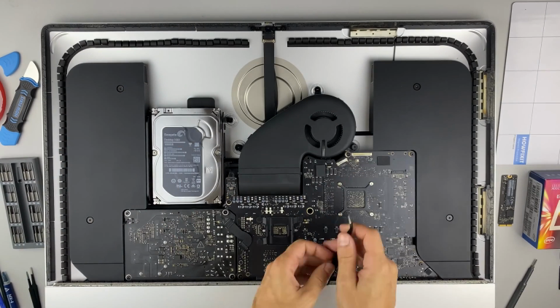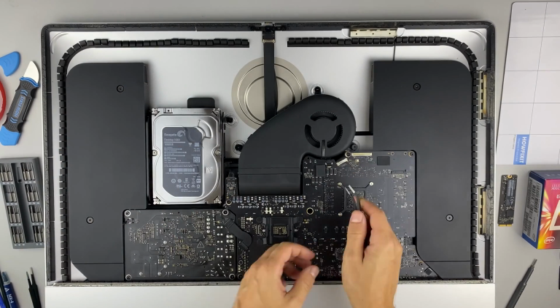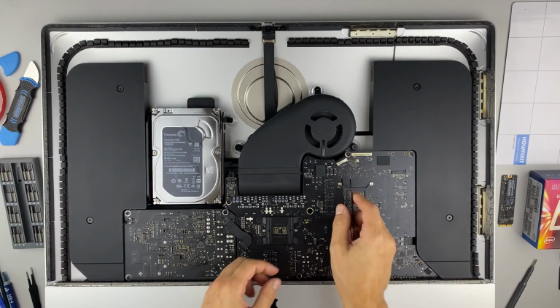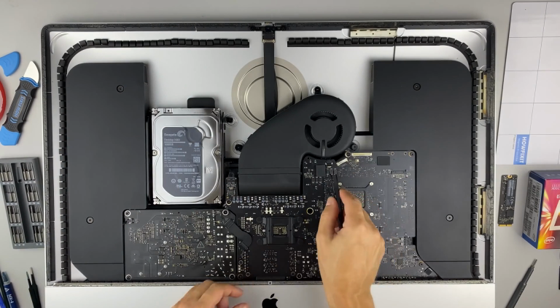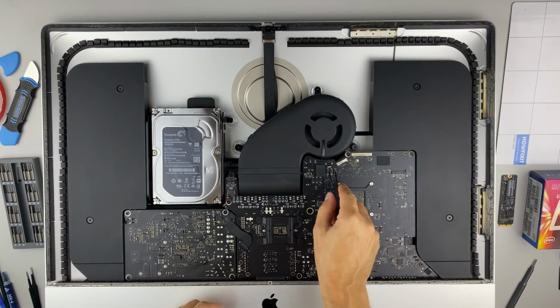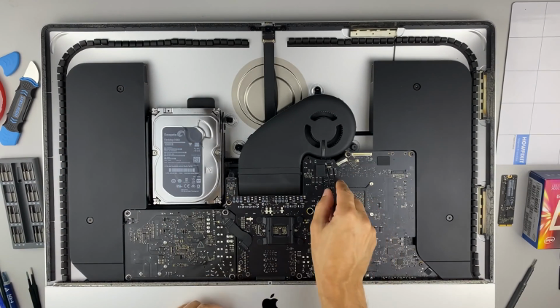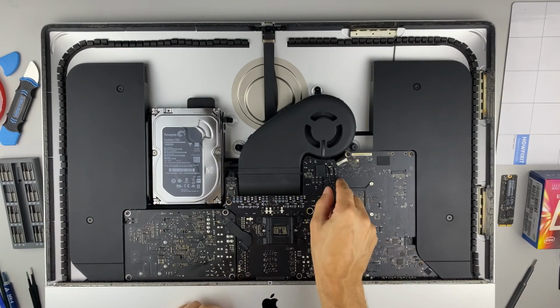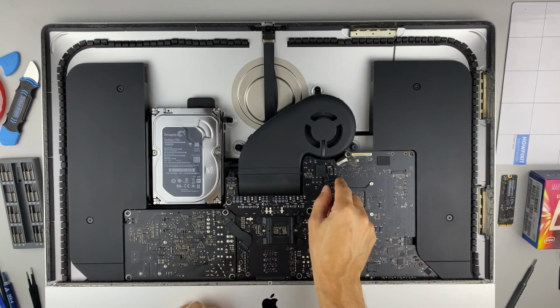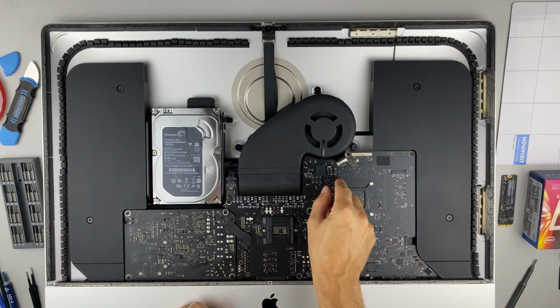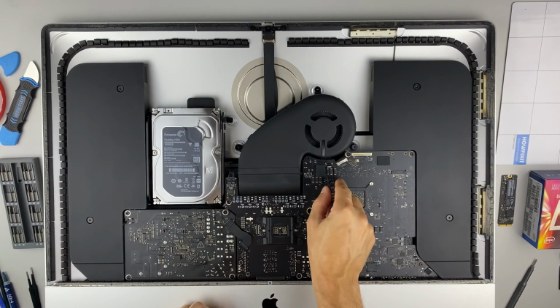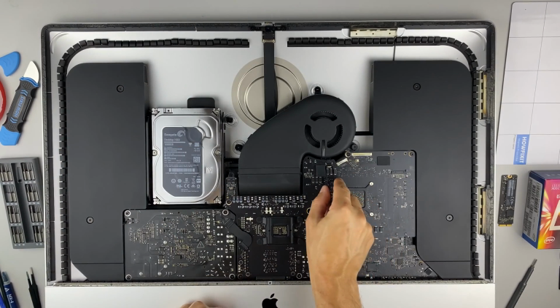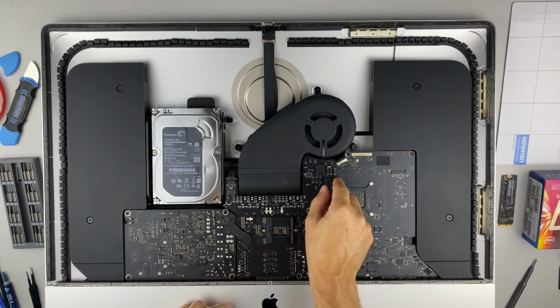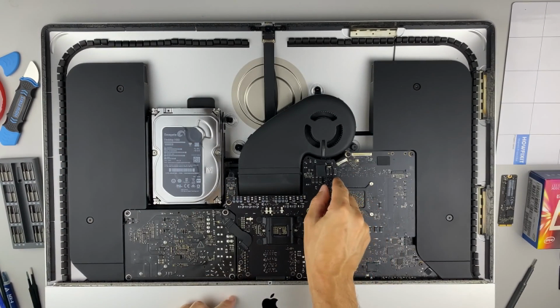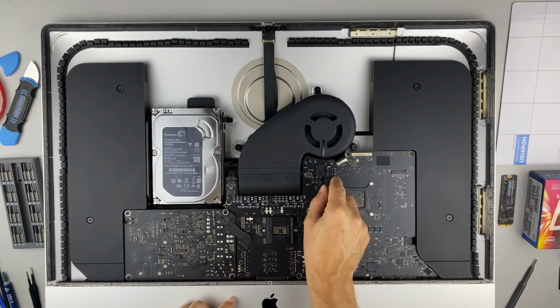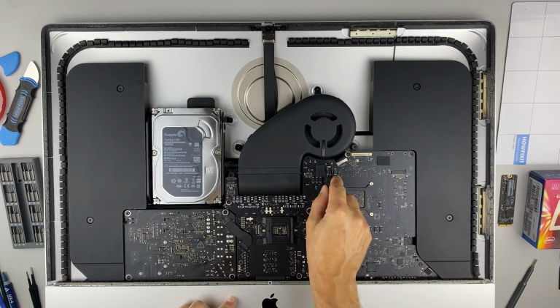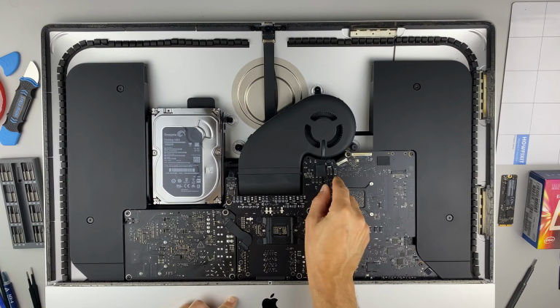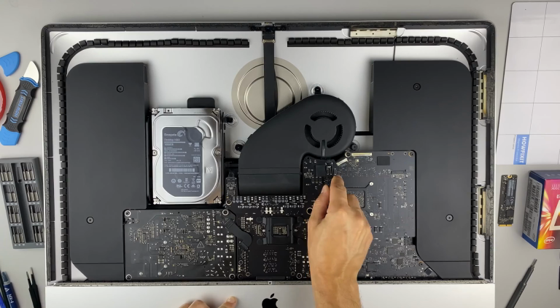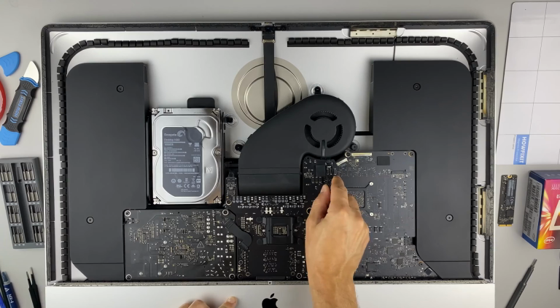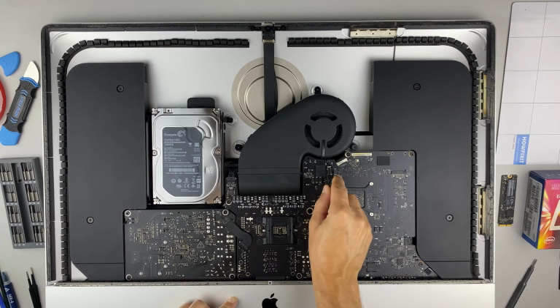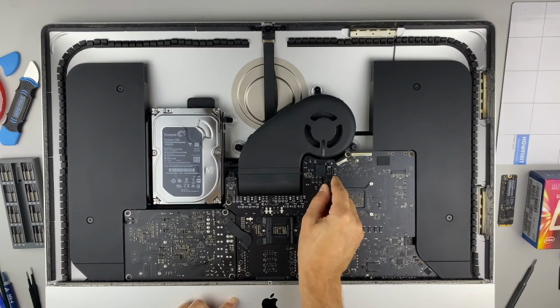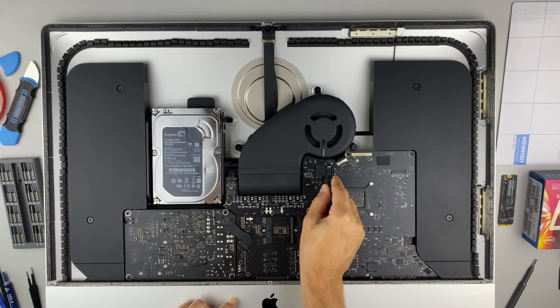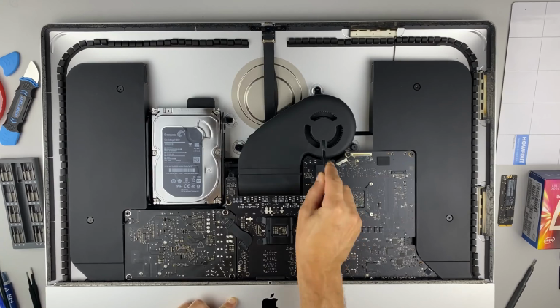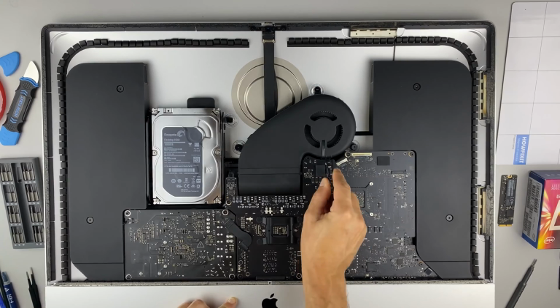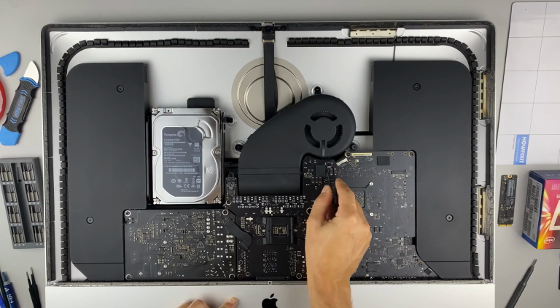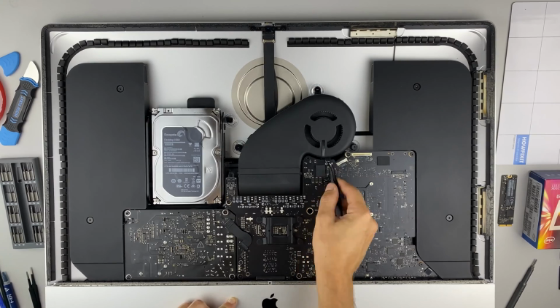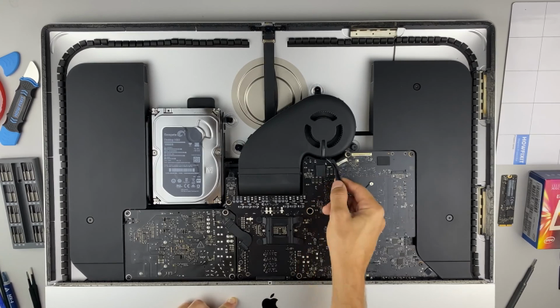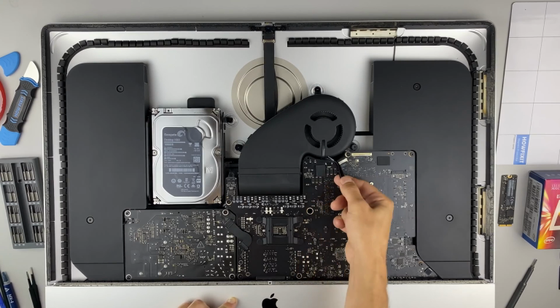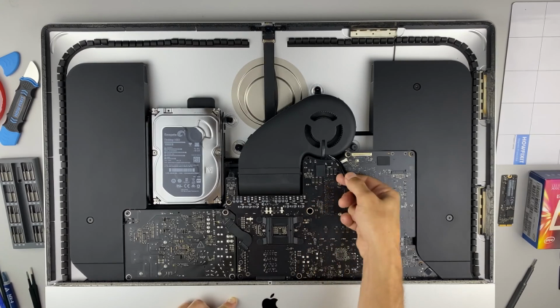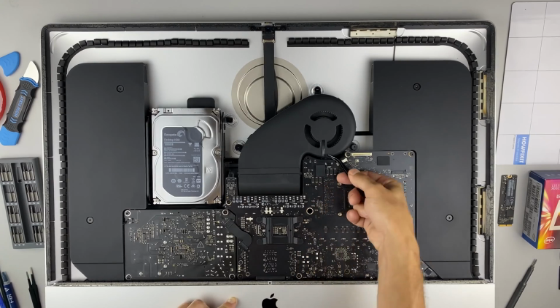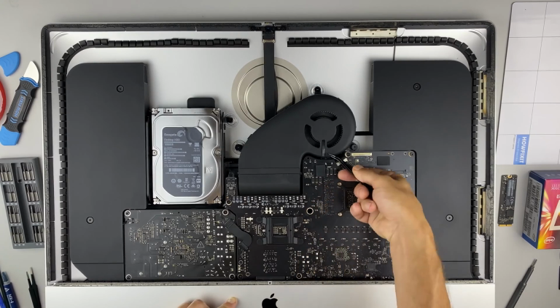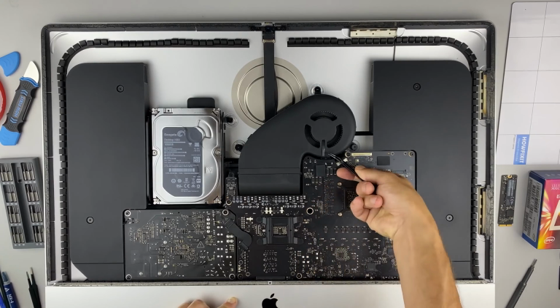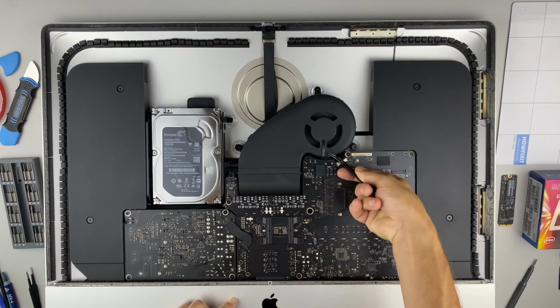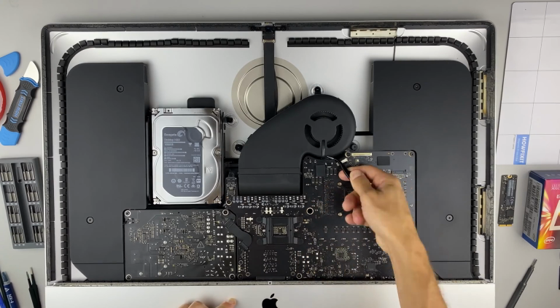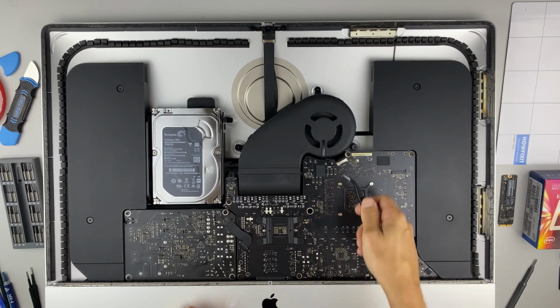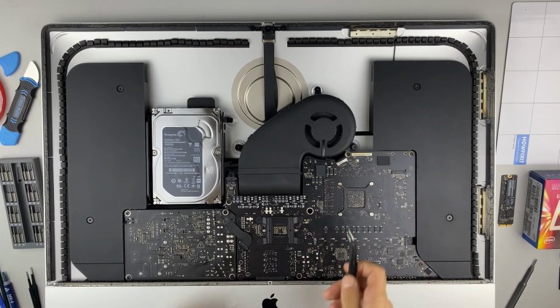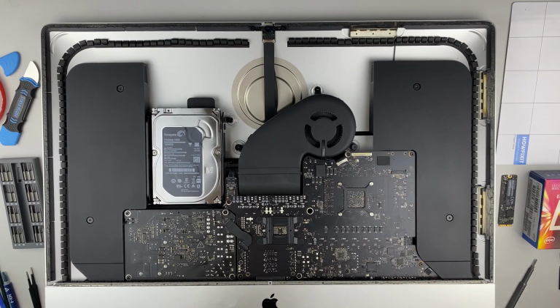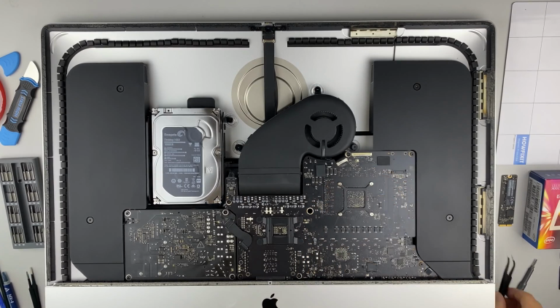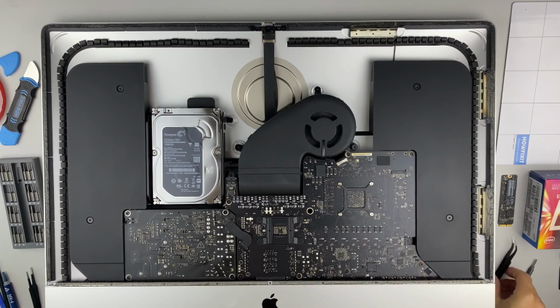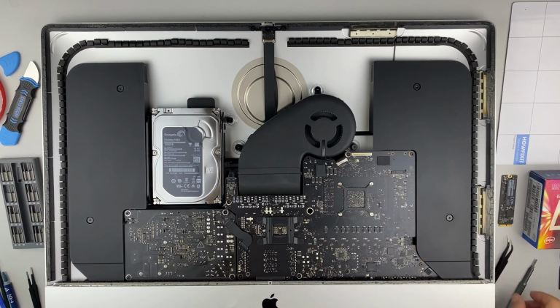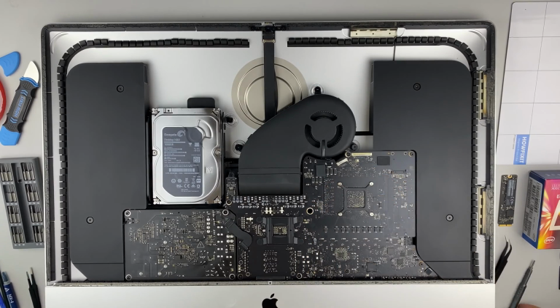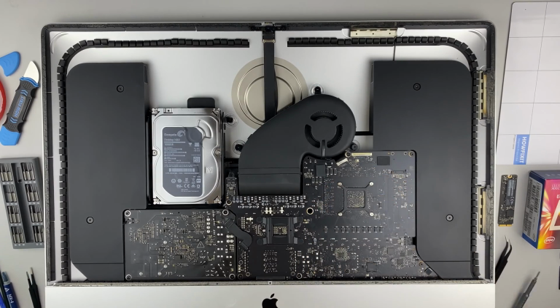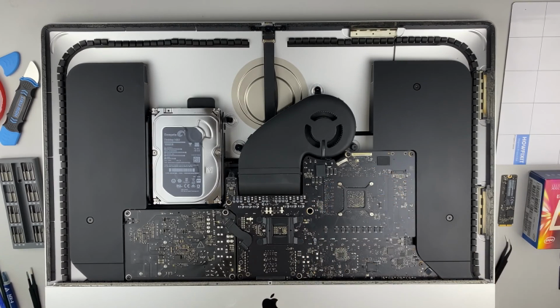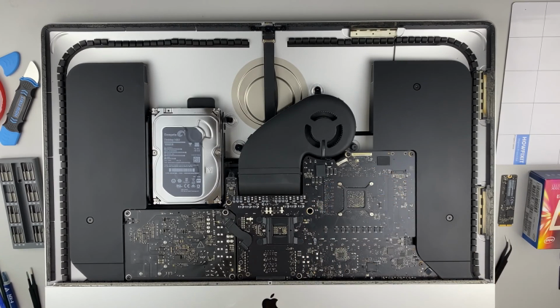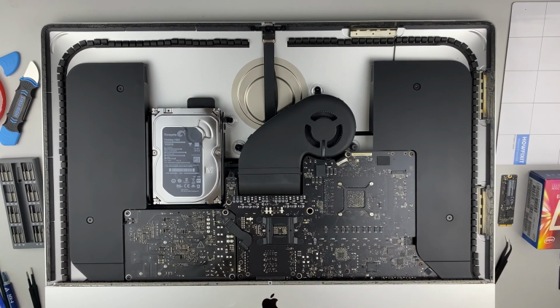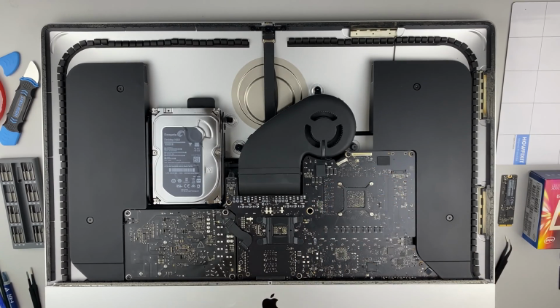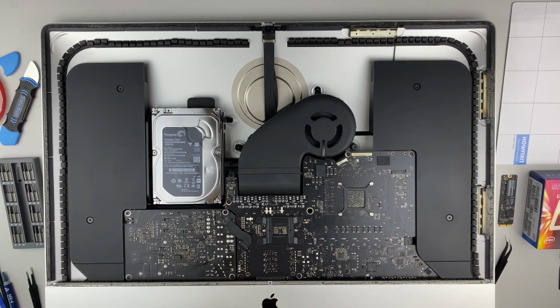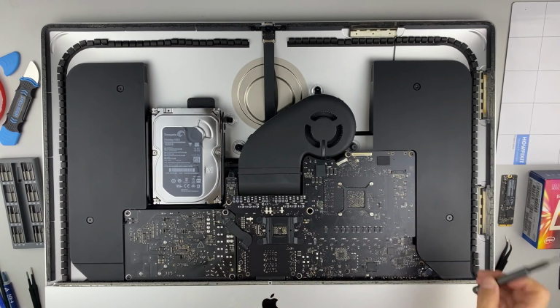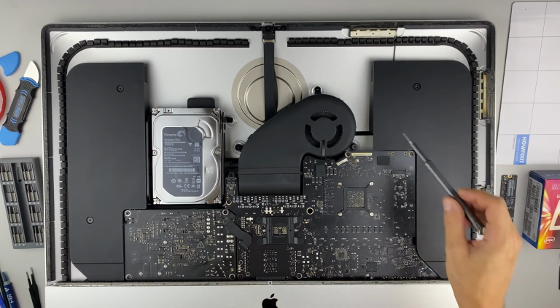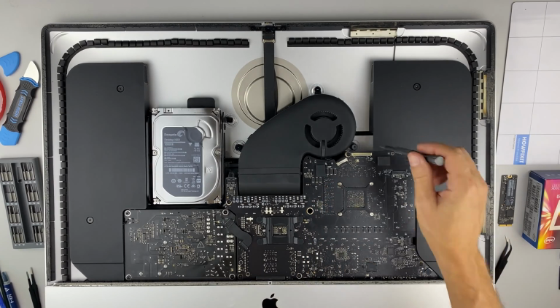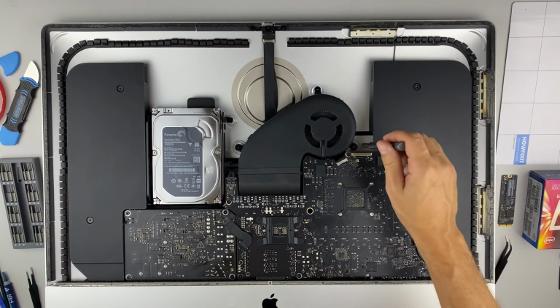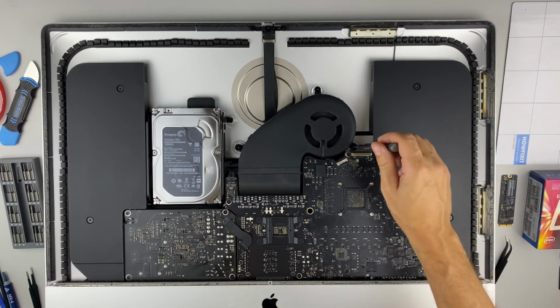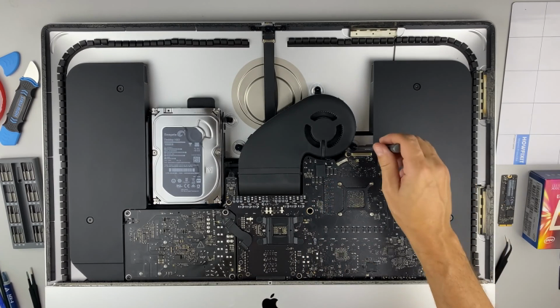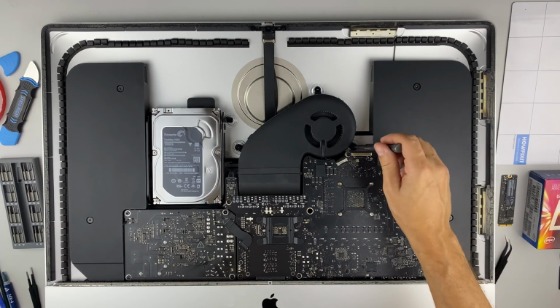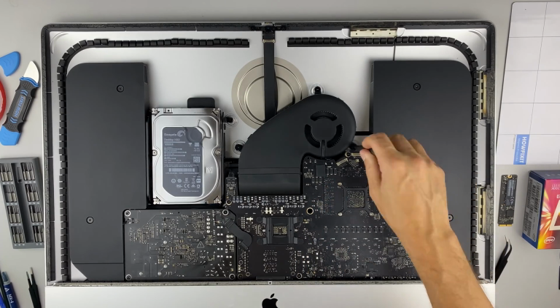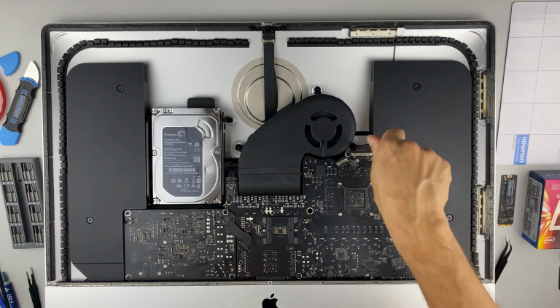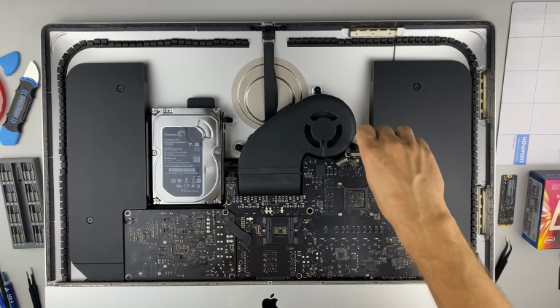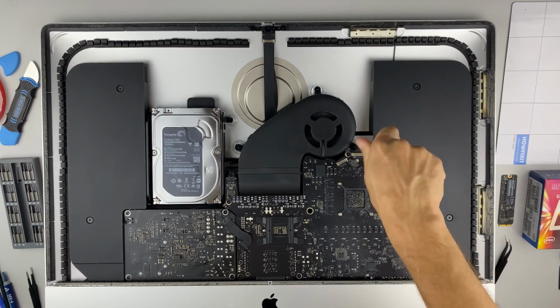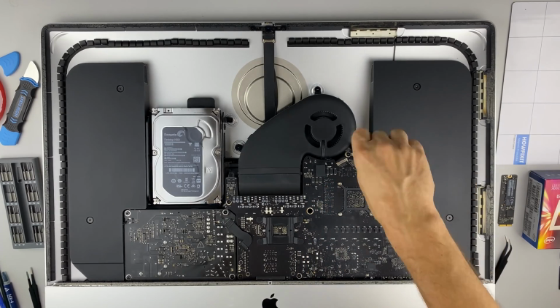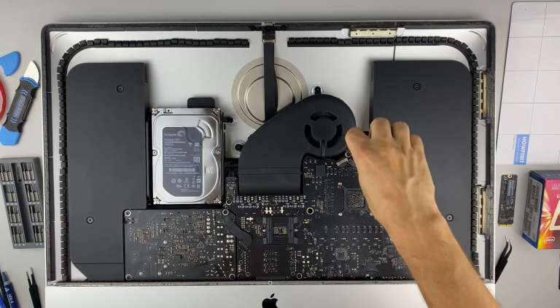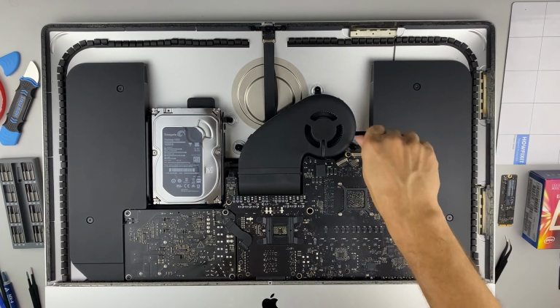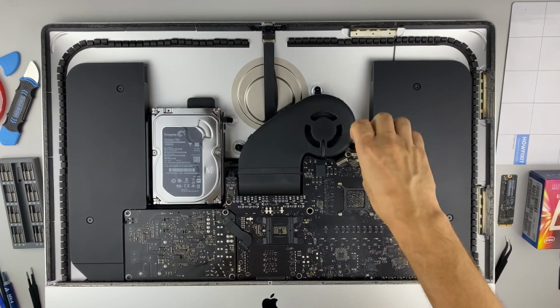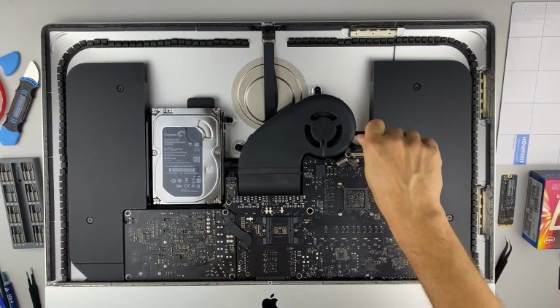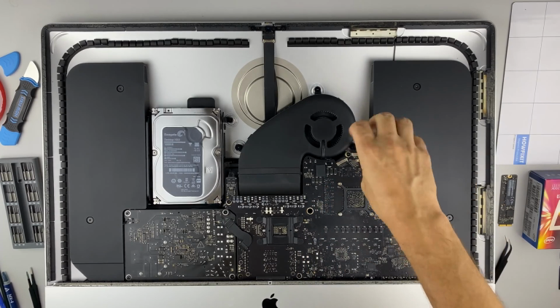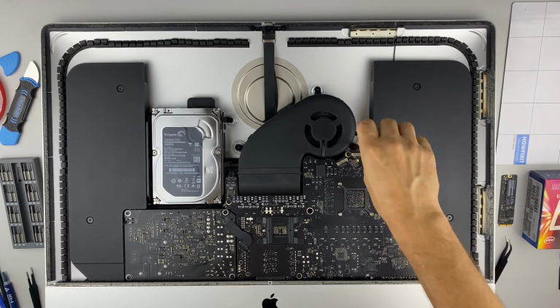Disconnect the fan cable. Then, use a Torx T10 screwdriver to remove the three screws securing the fan.